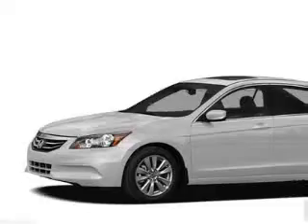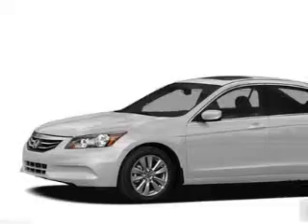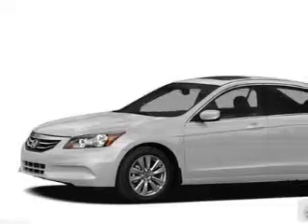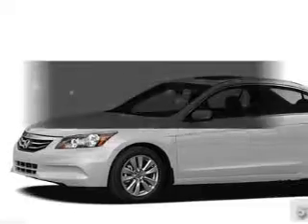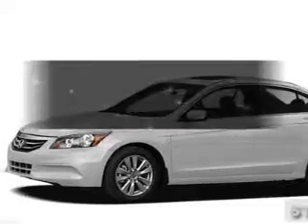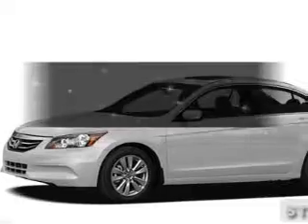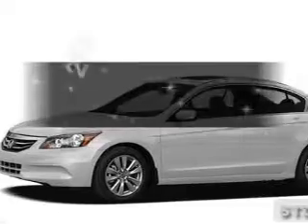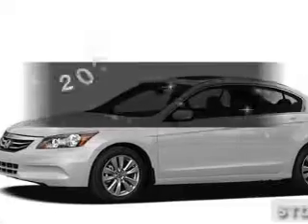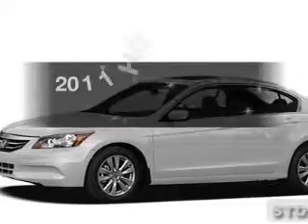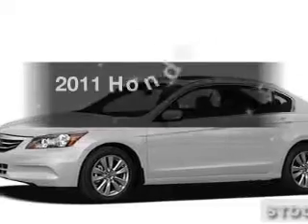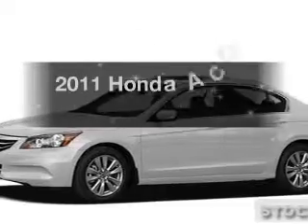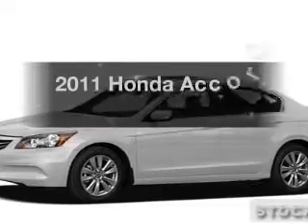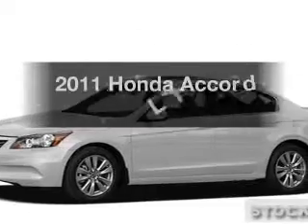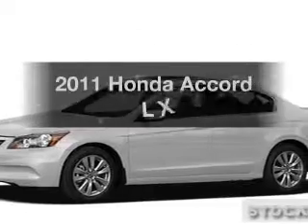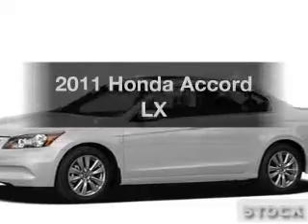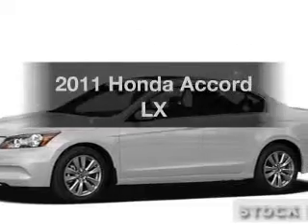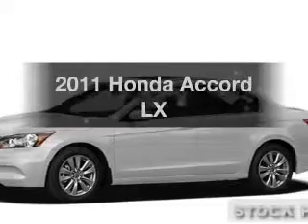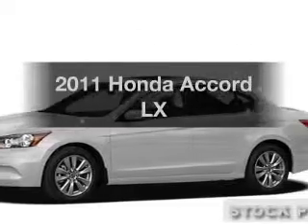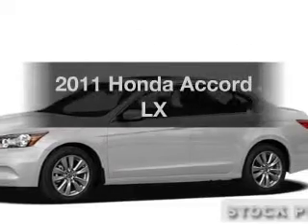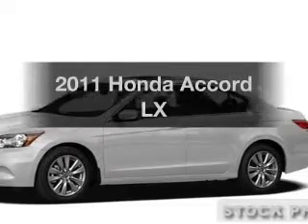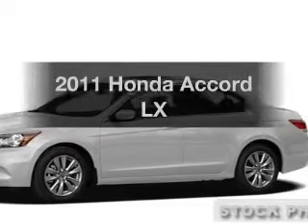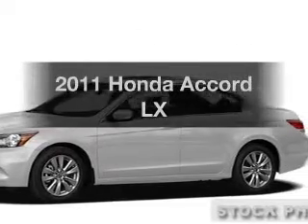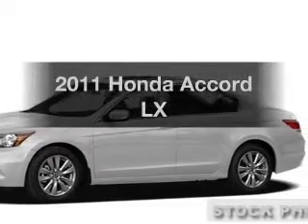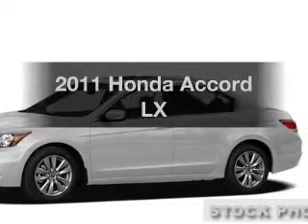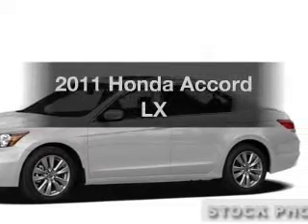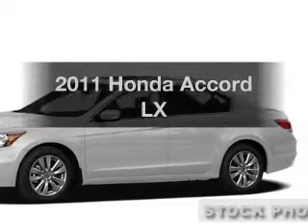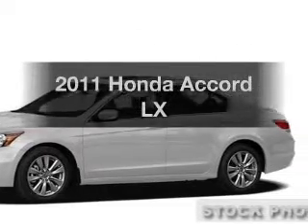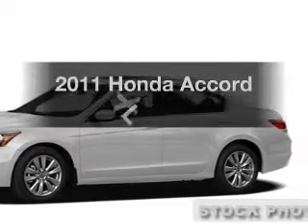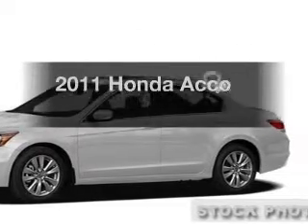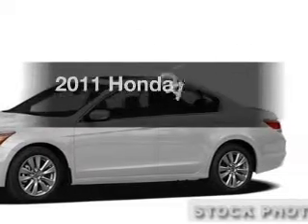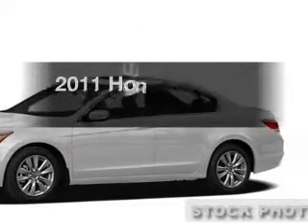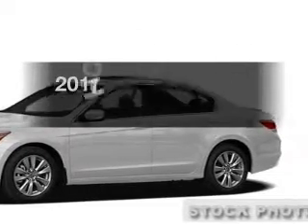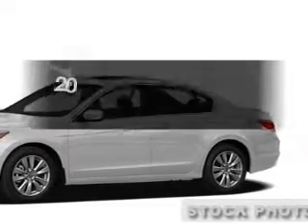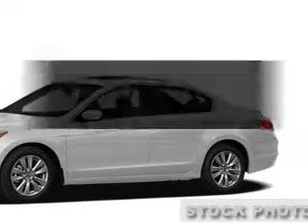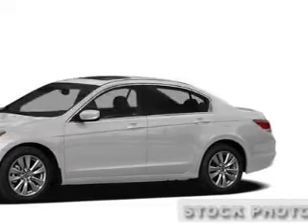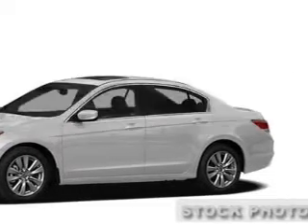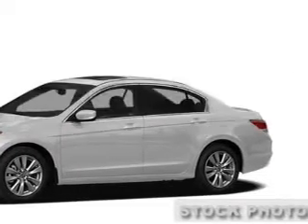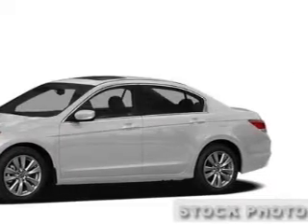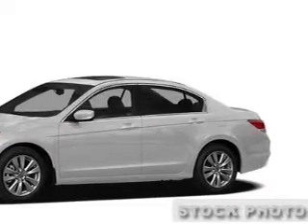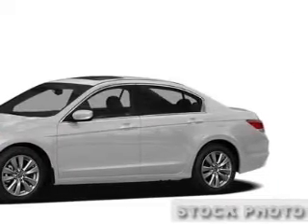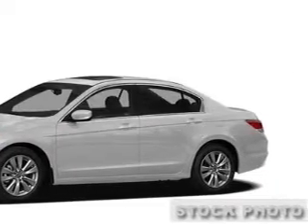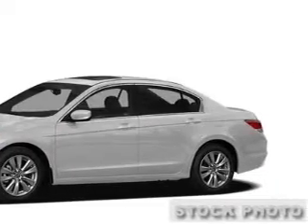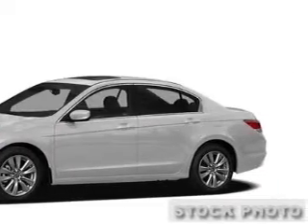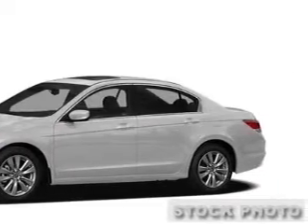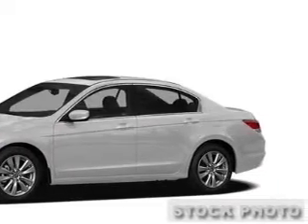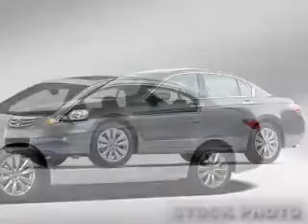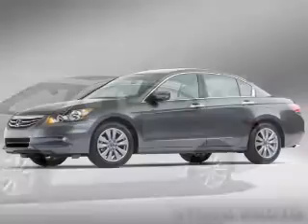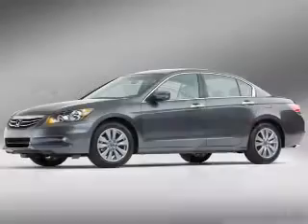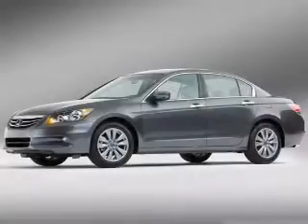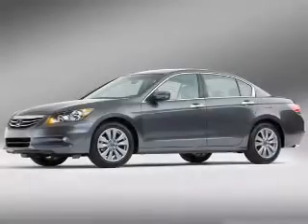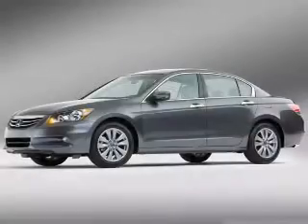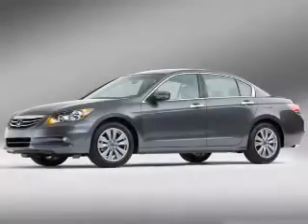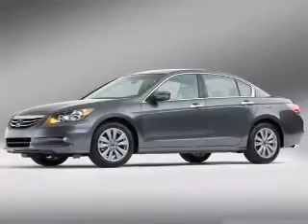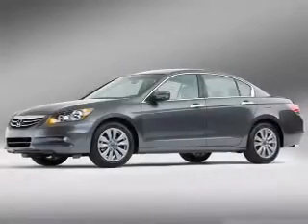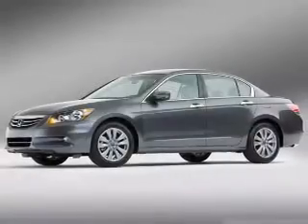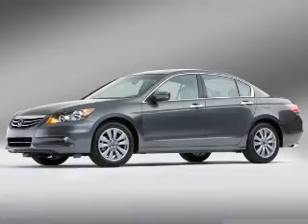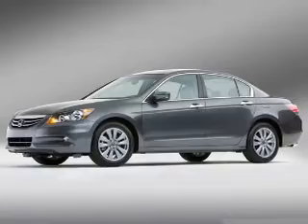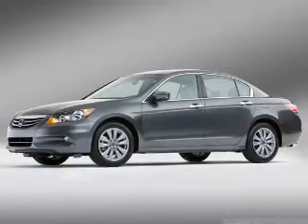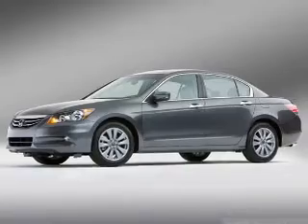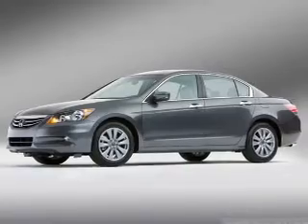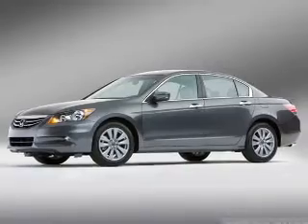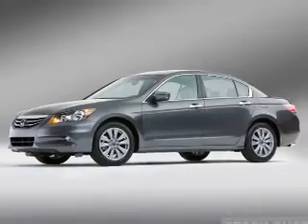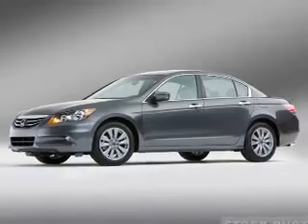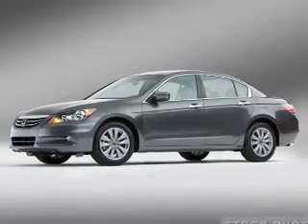Check out this 2011 Honda Accord. Everything you need under one roof with this great vehicle.